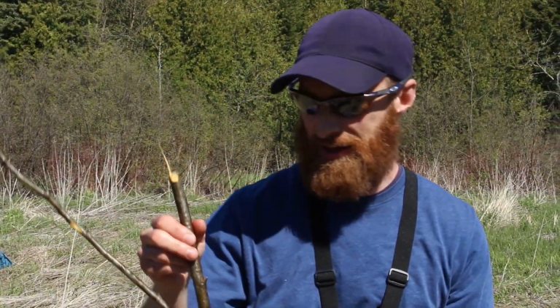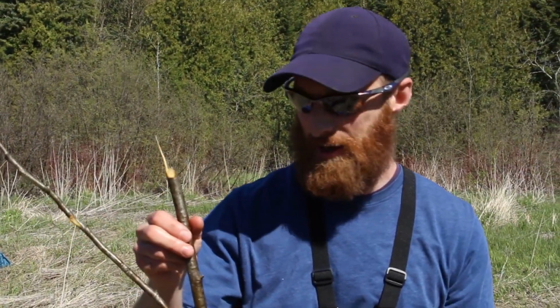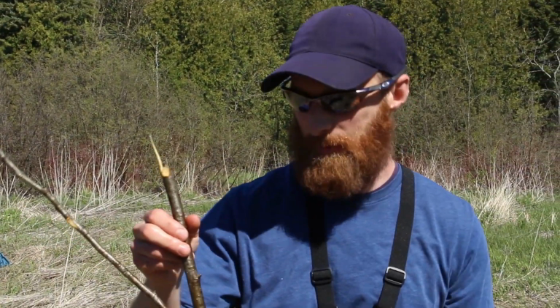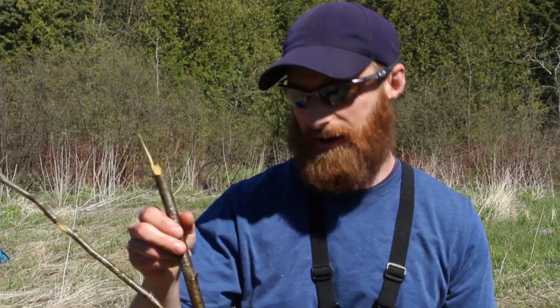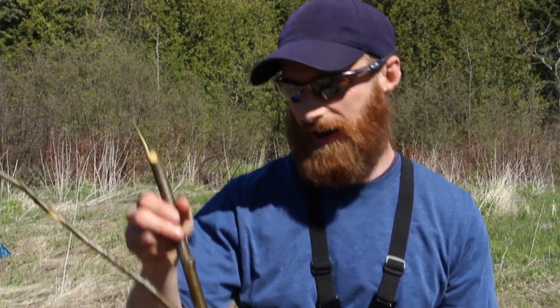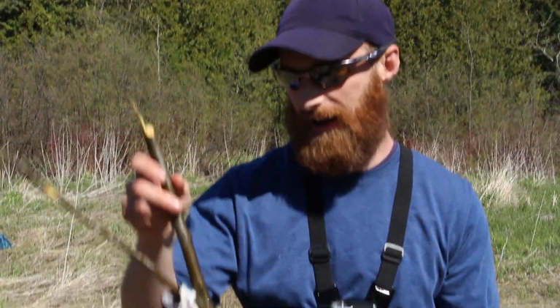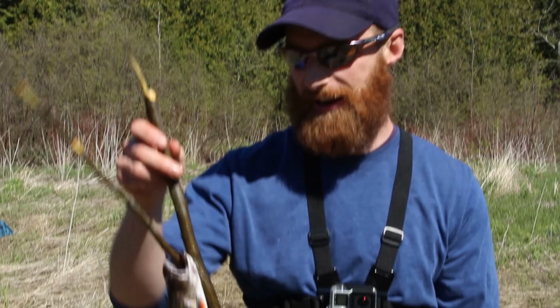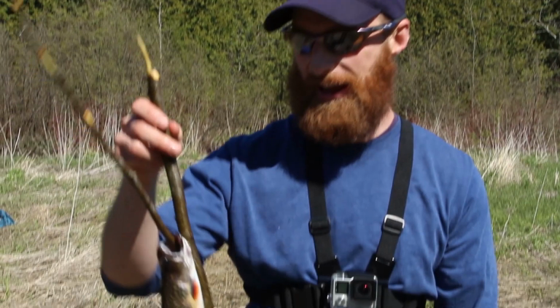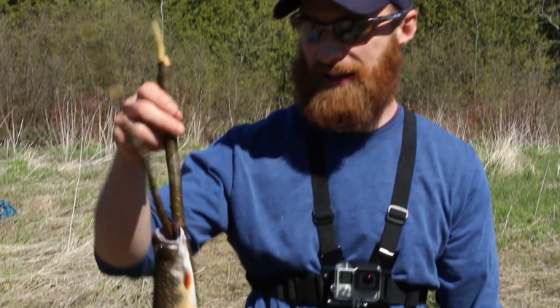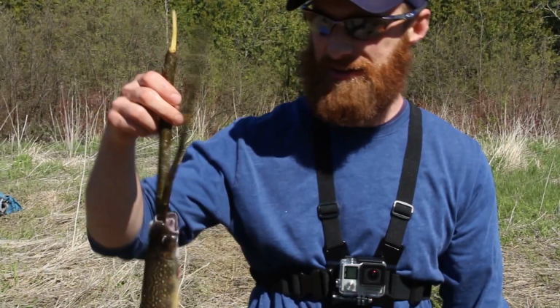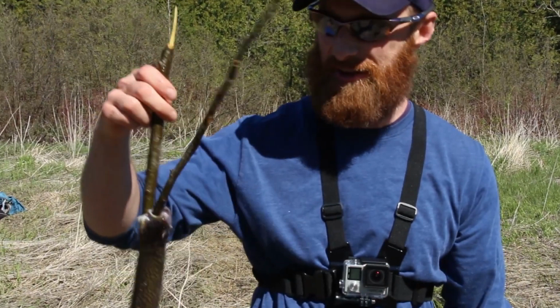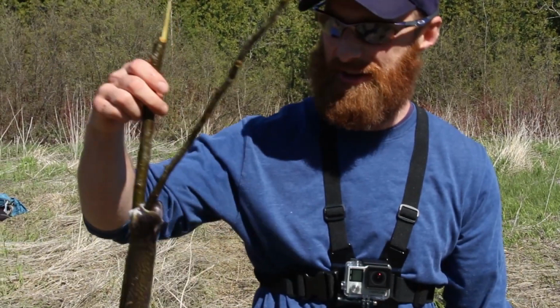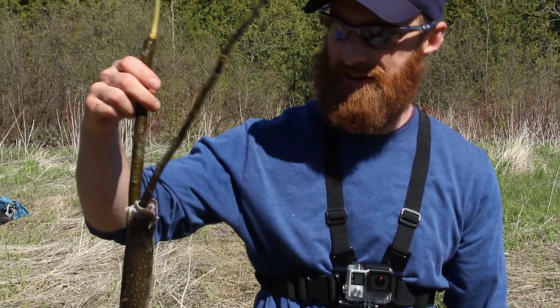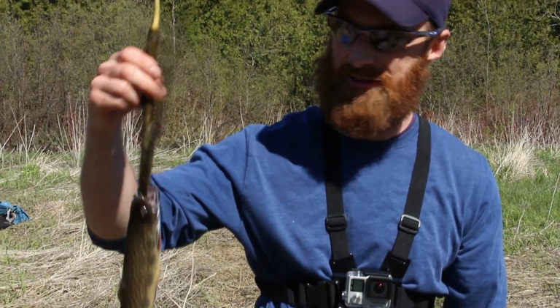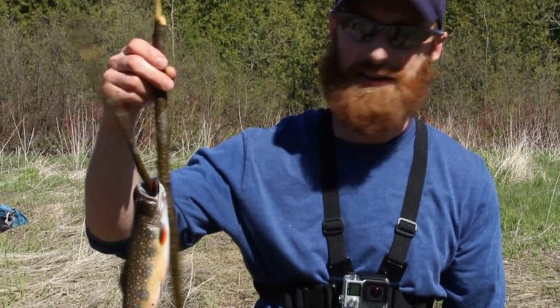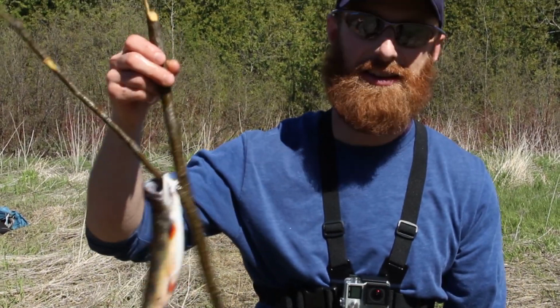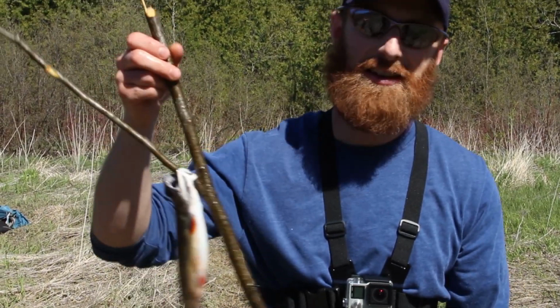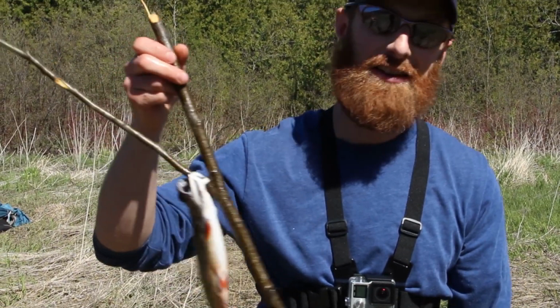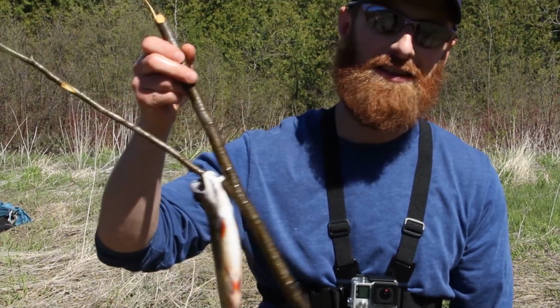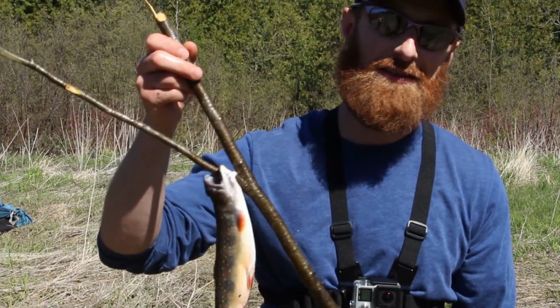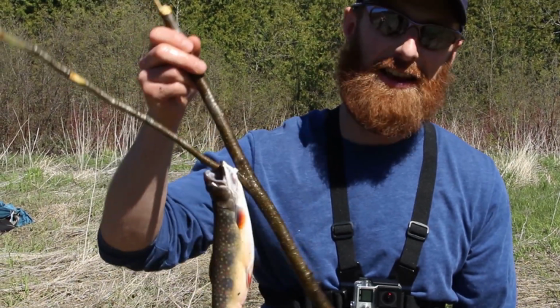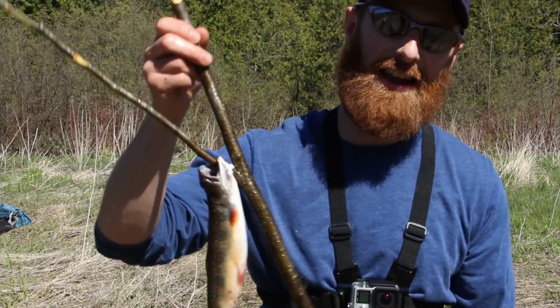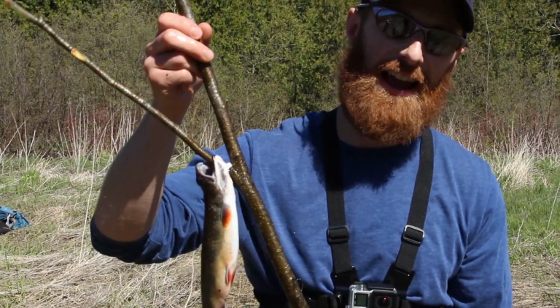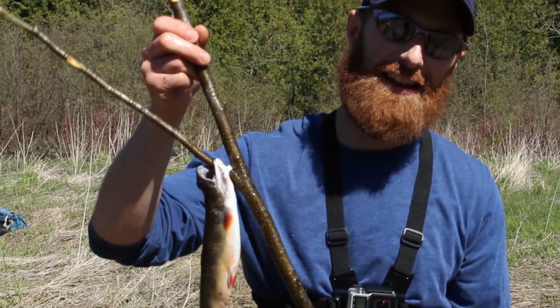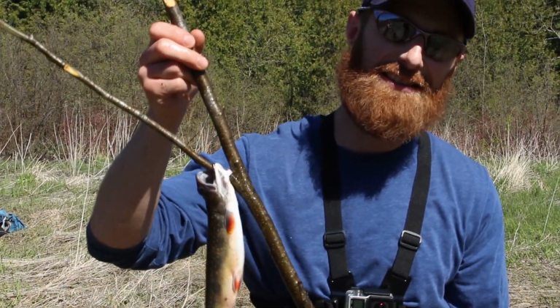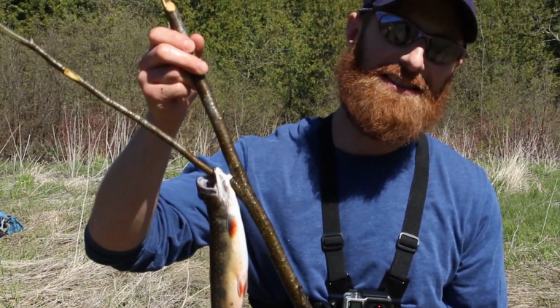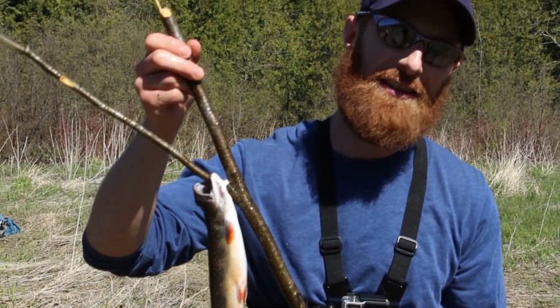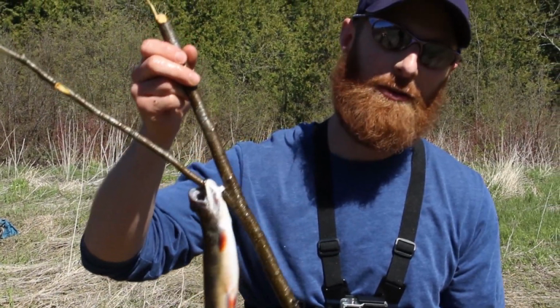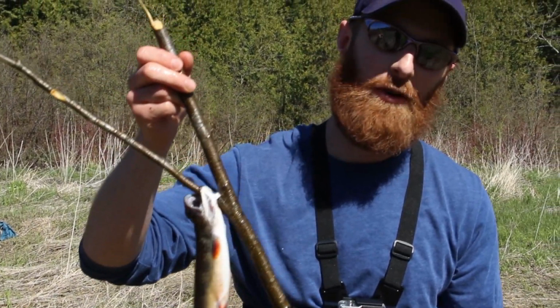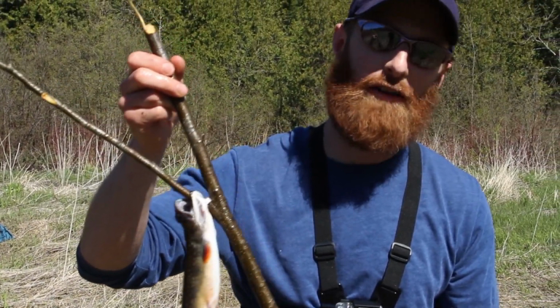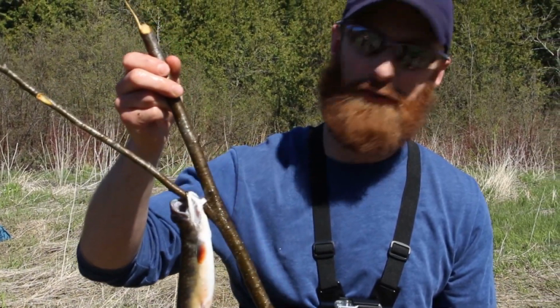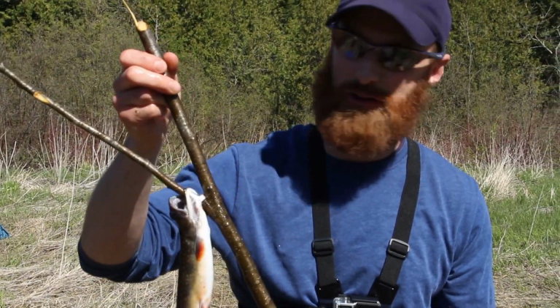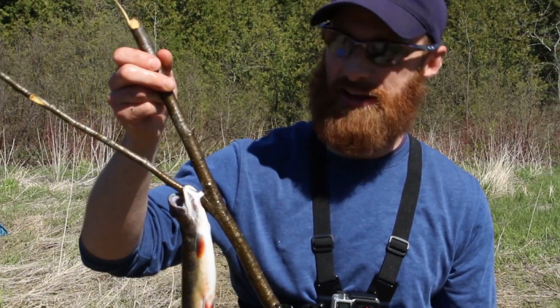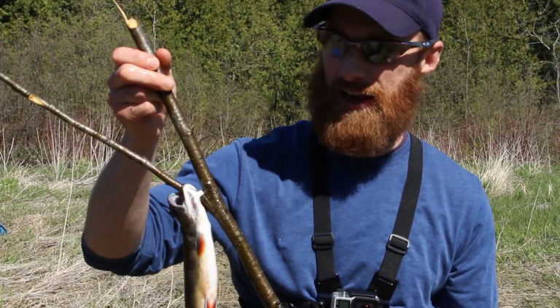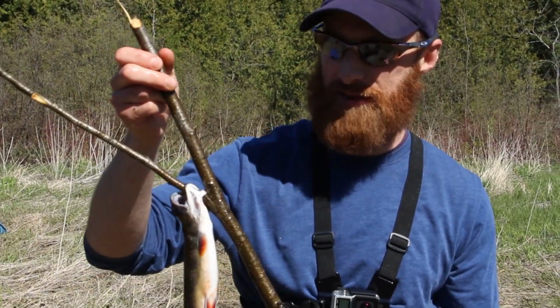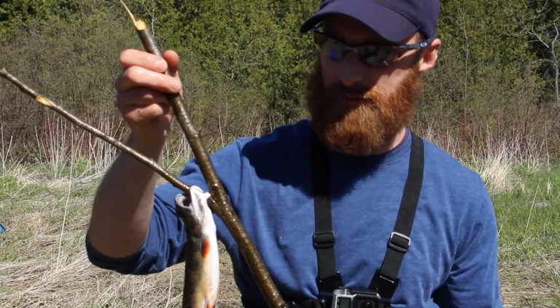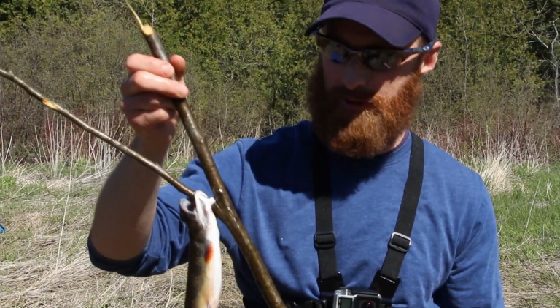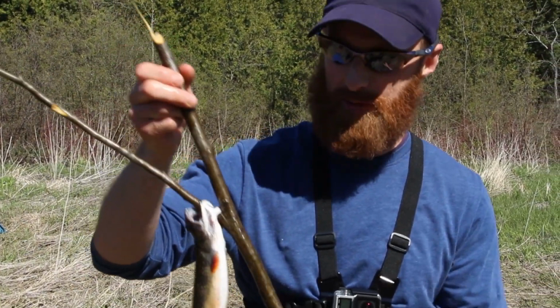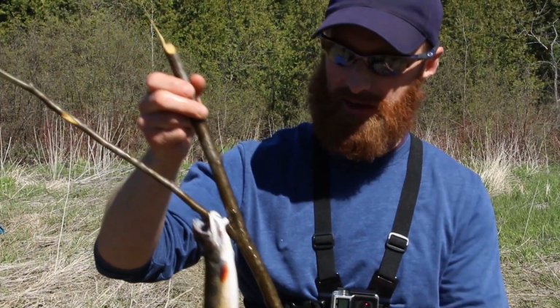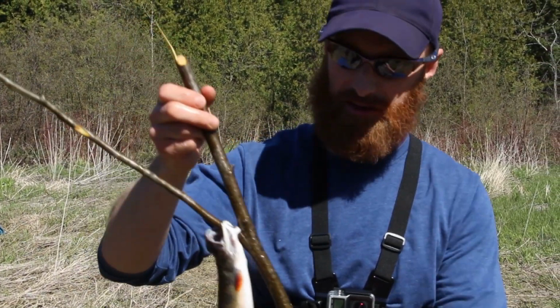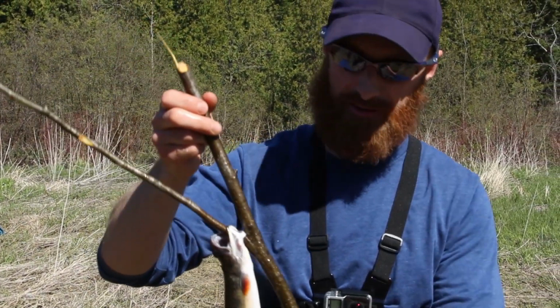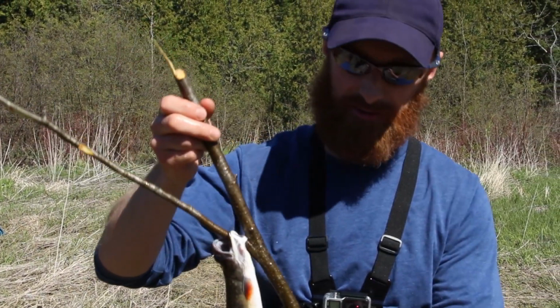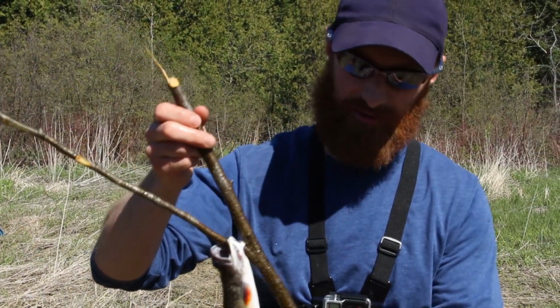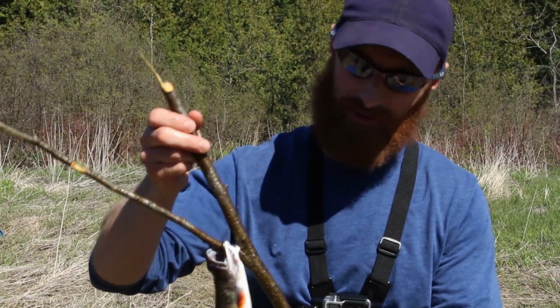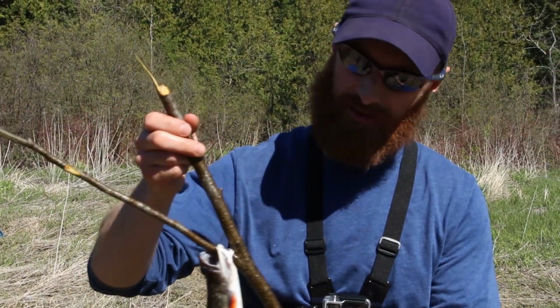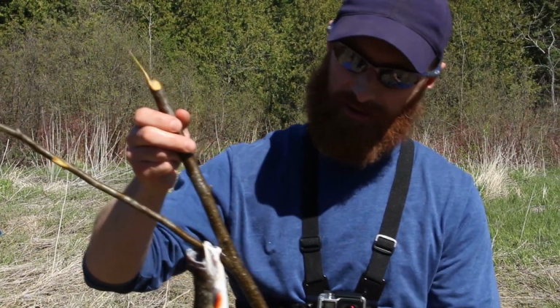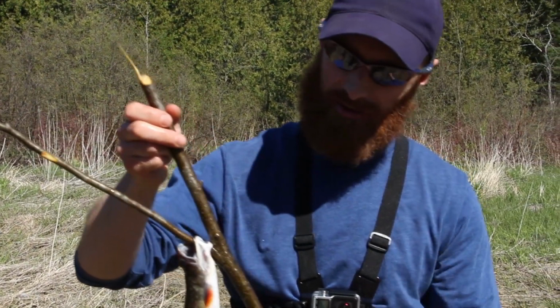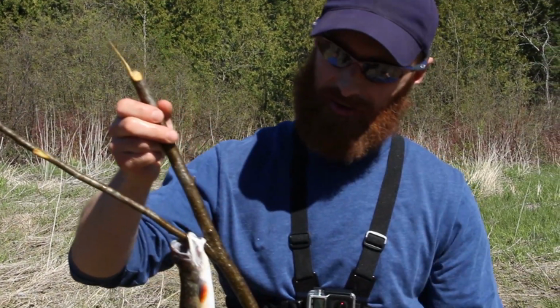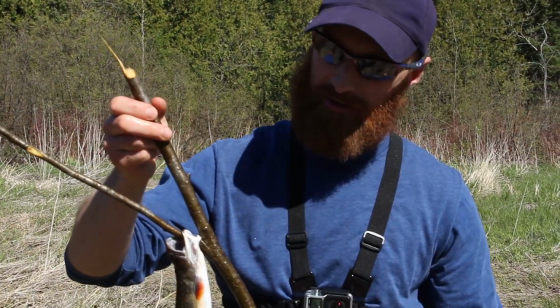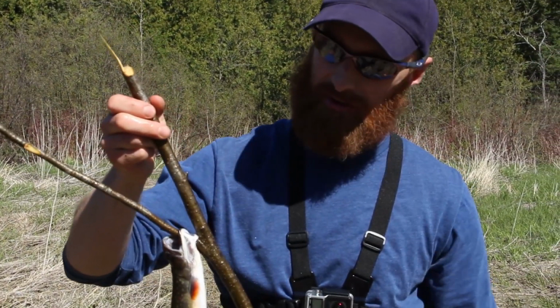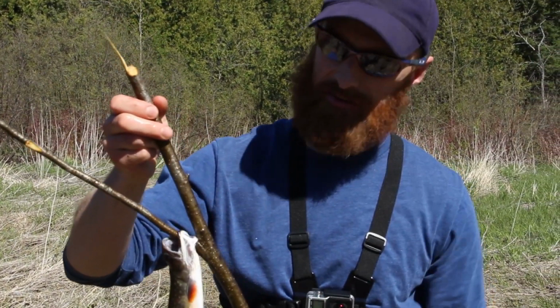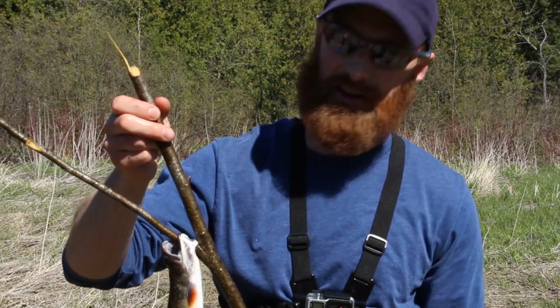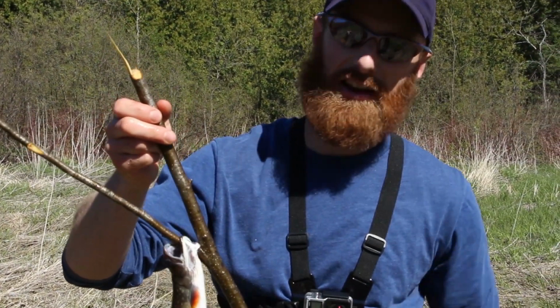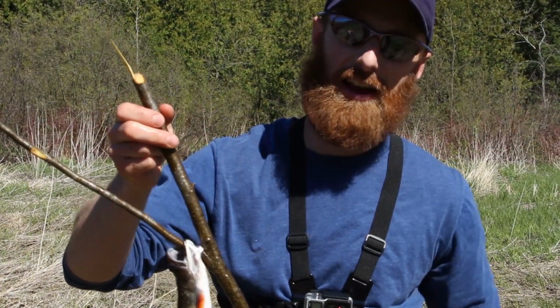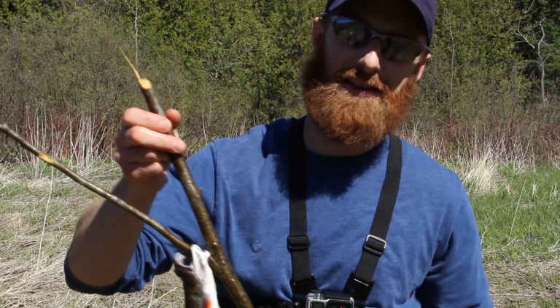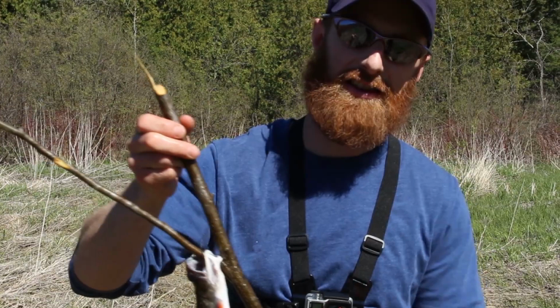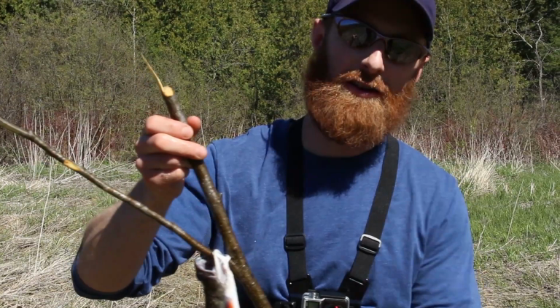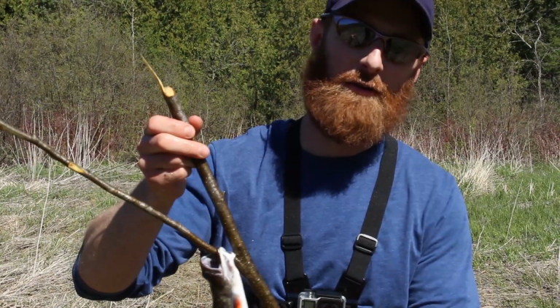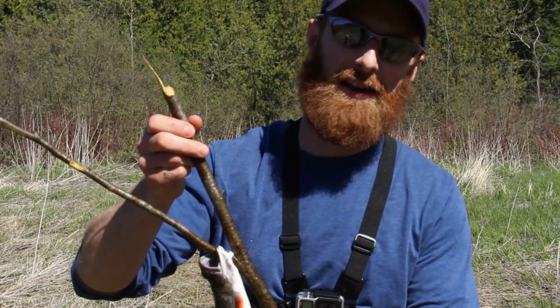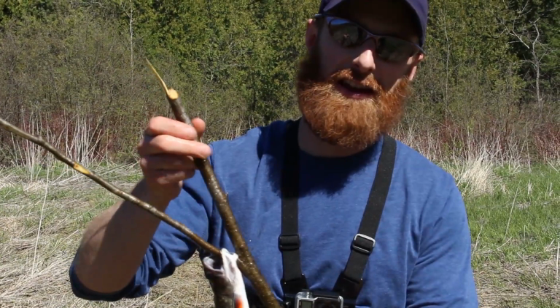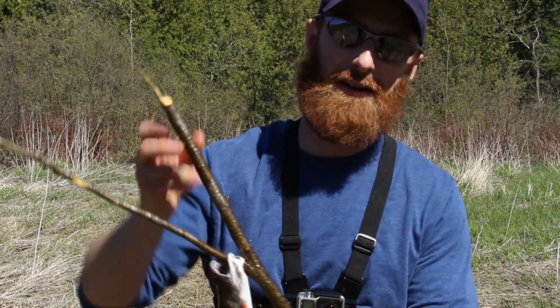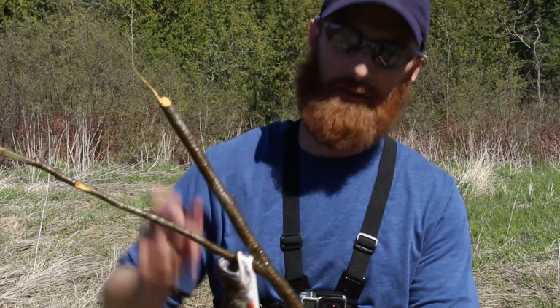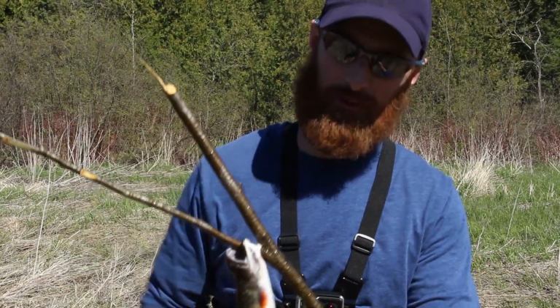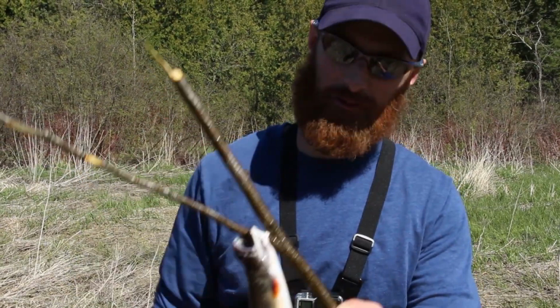I'm like, I gotta cast a line. Second cast — well, first cast really, because on the second cast I didn't quite get in the hole.